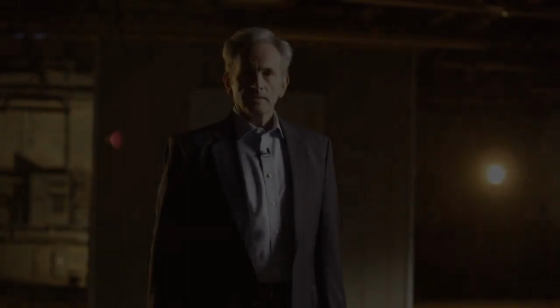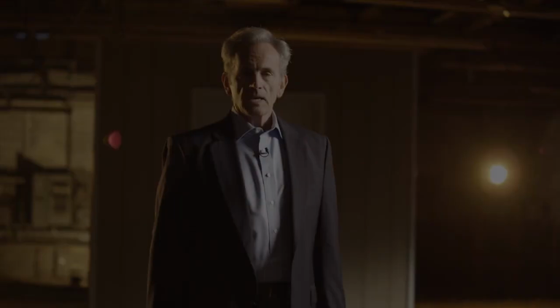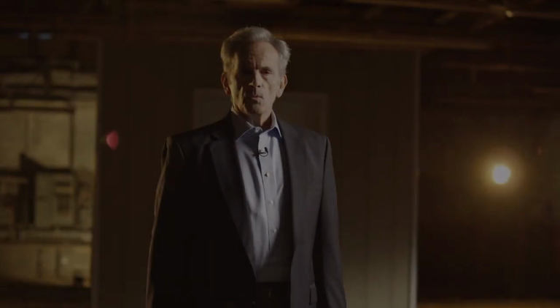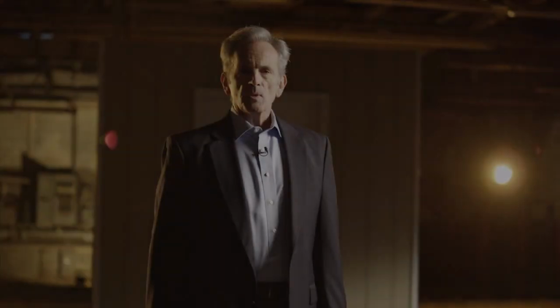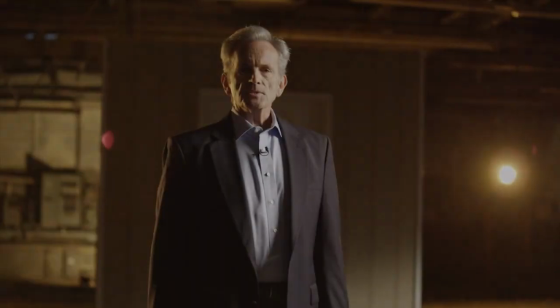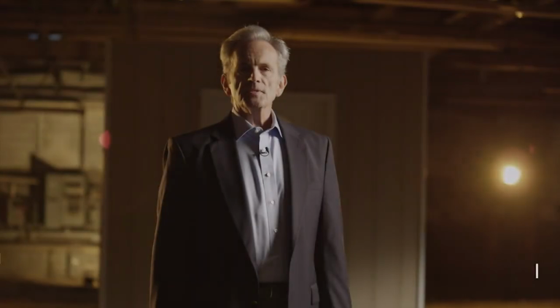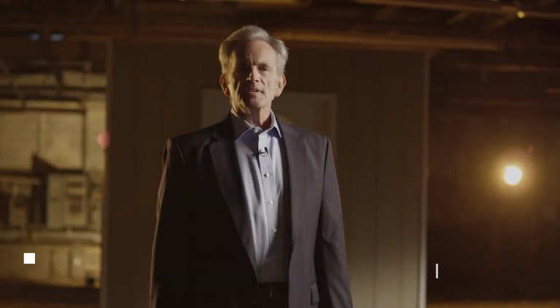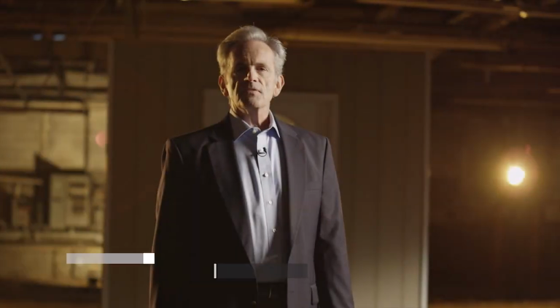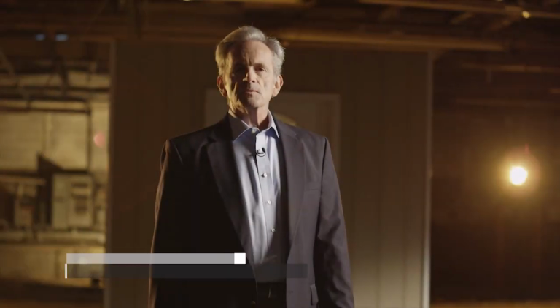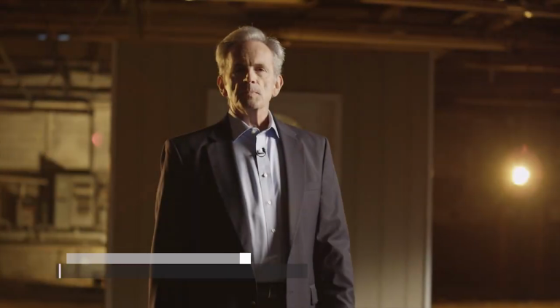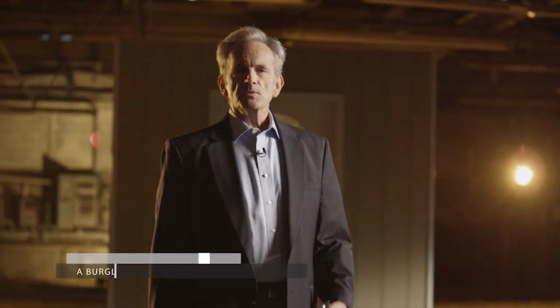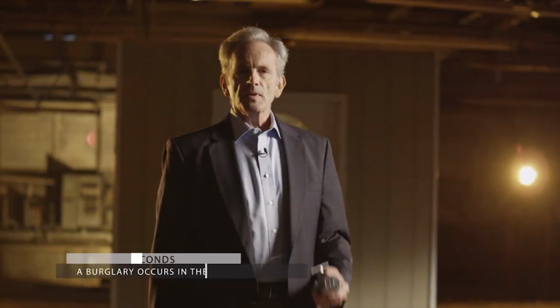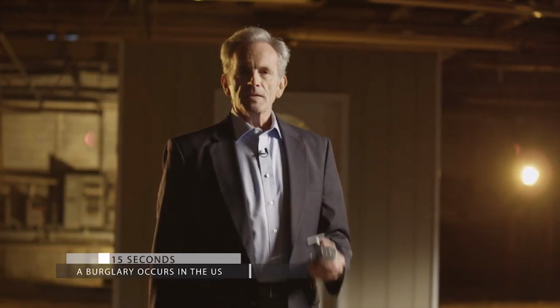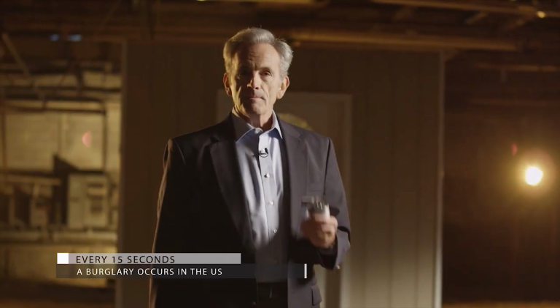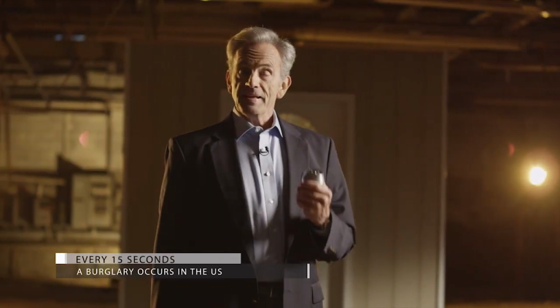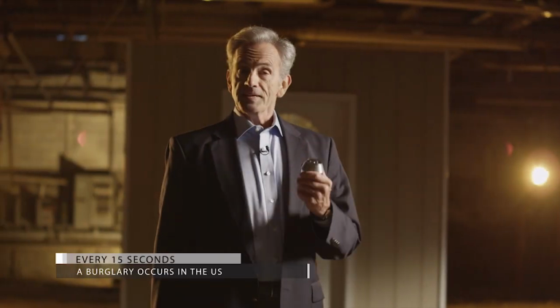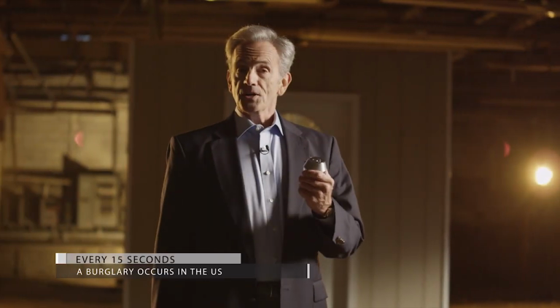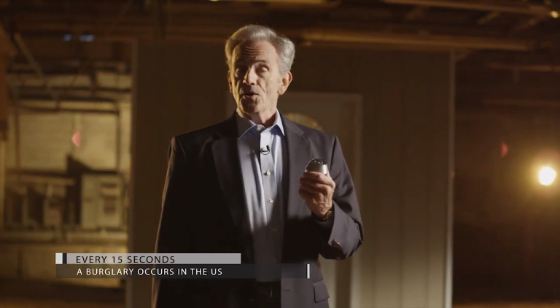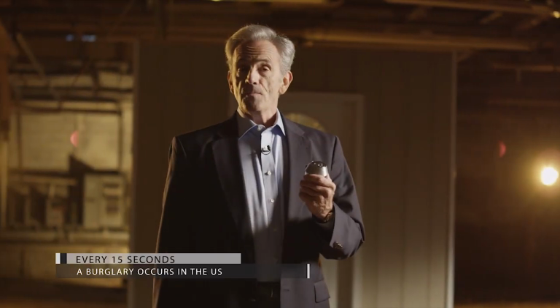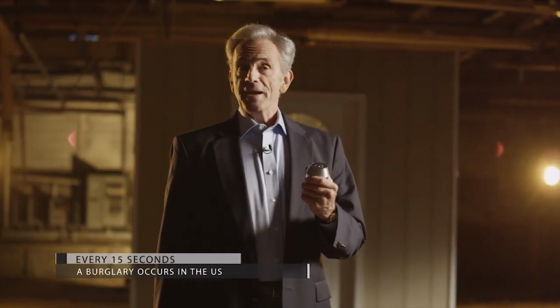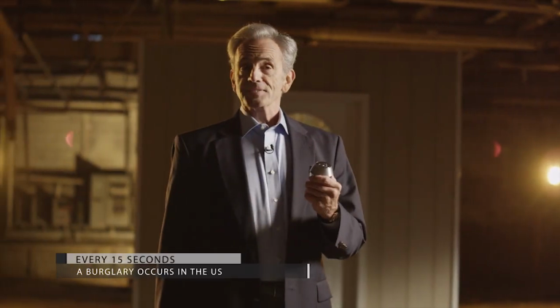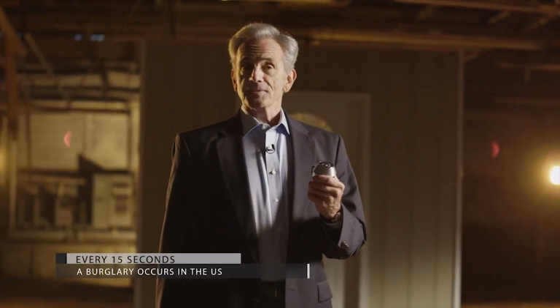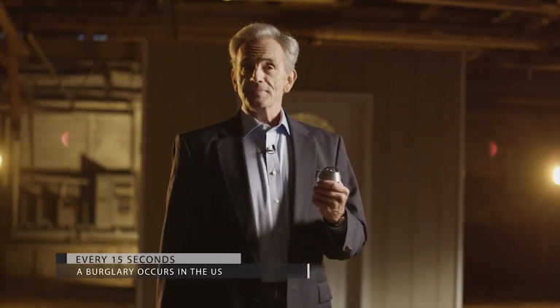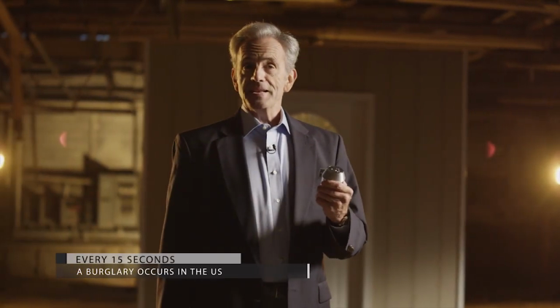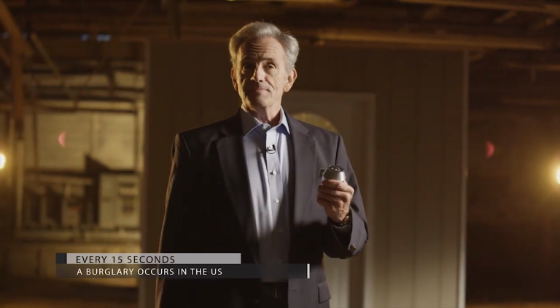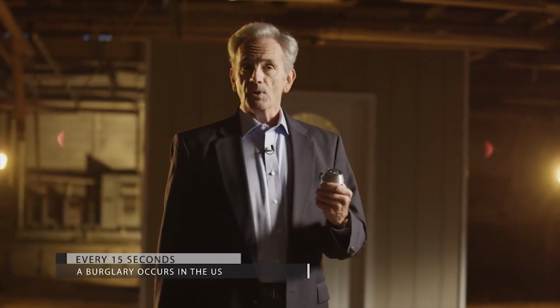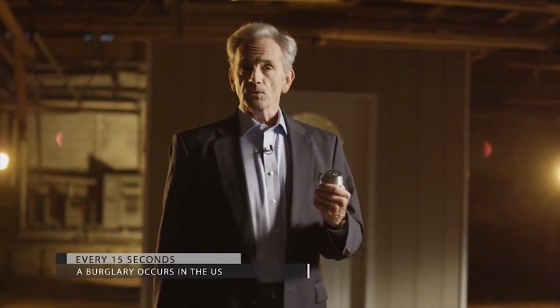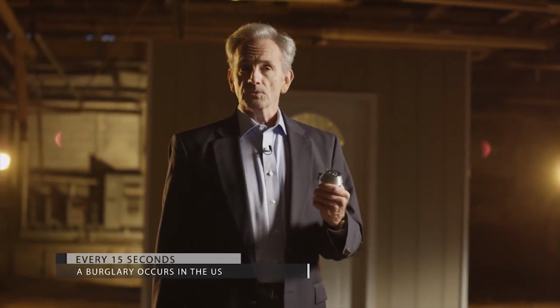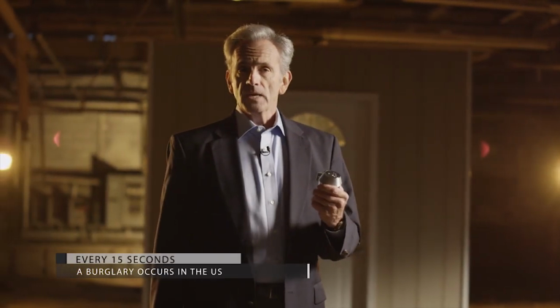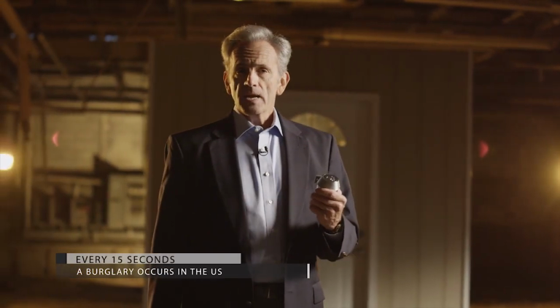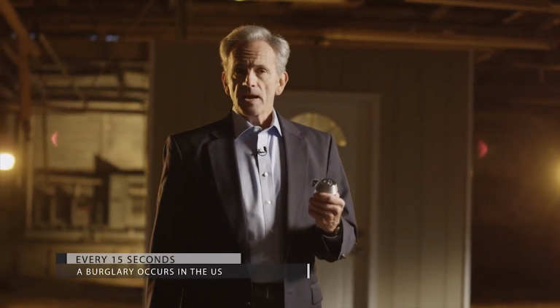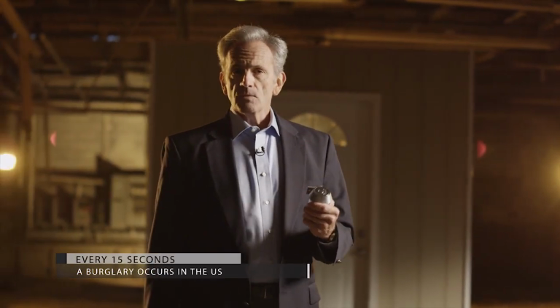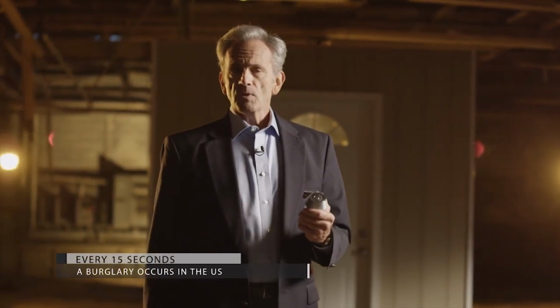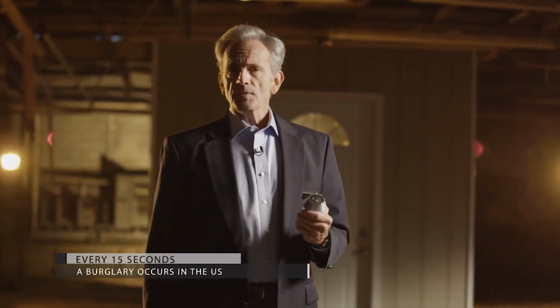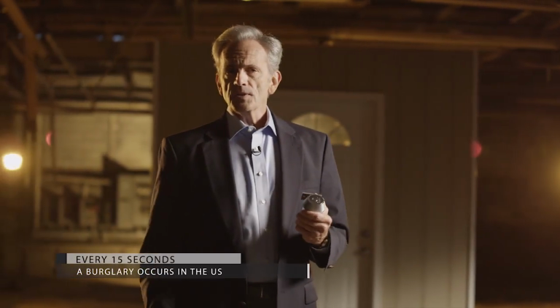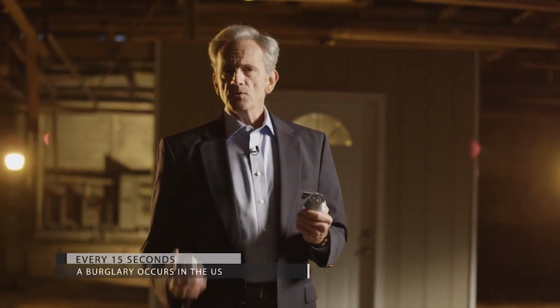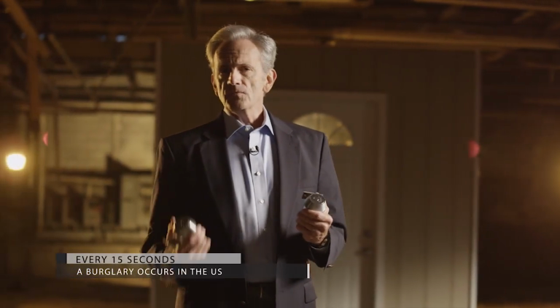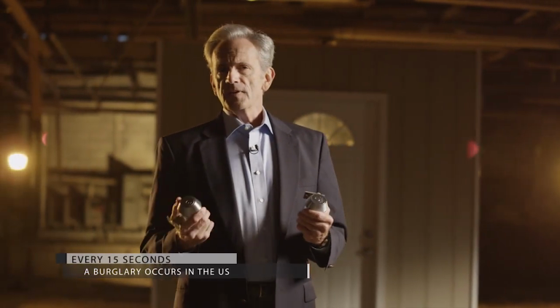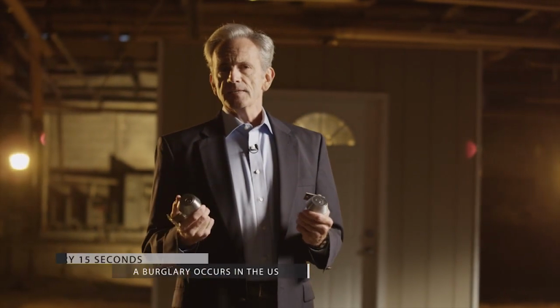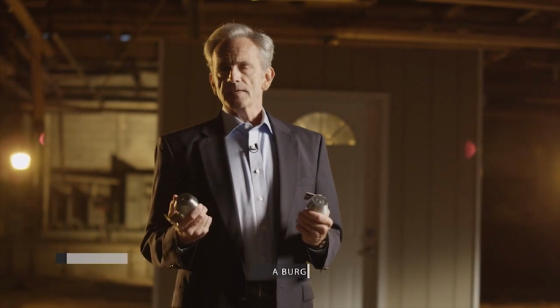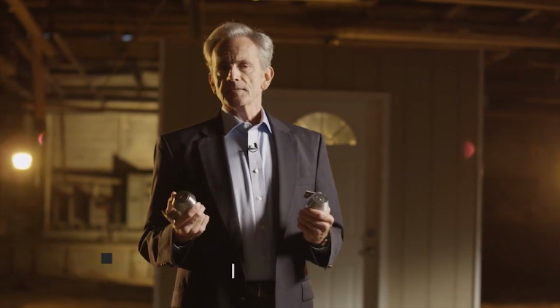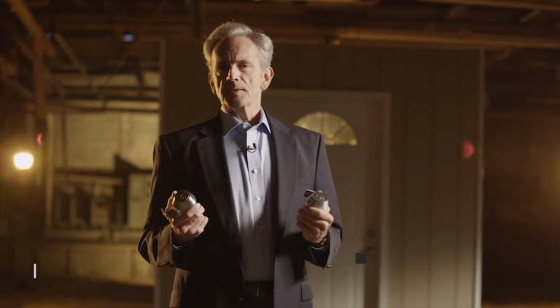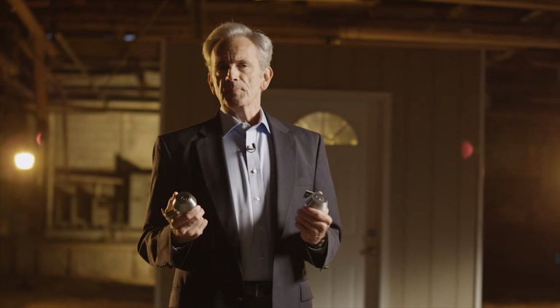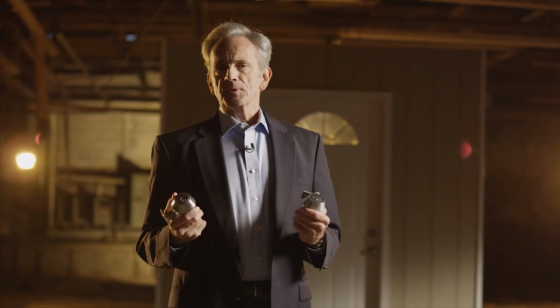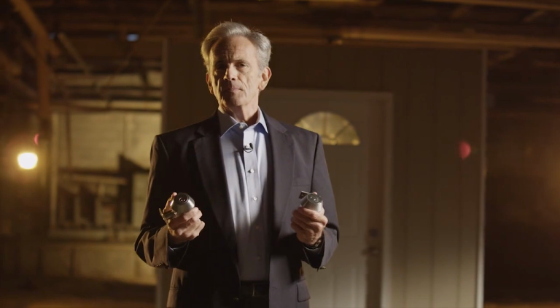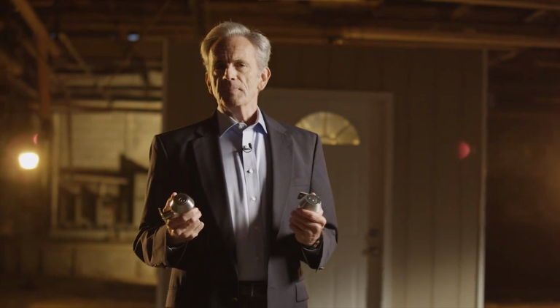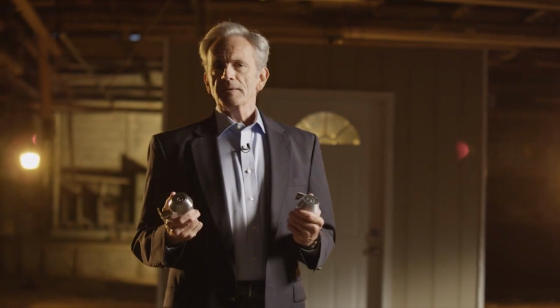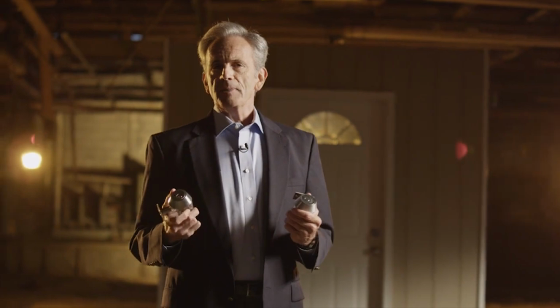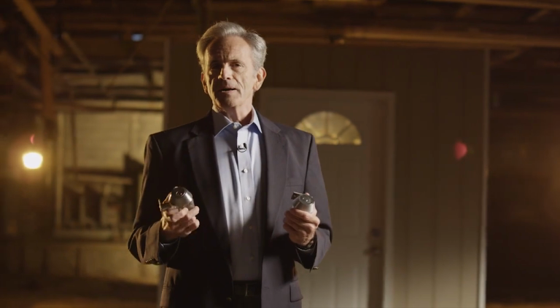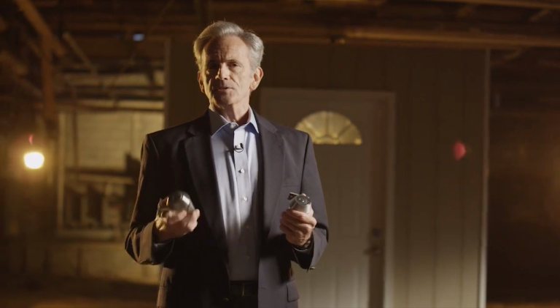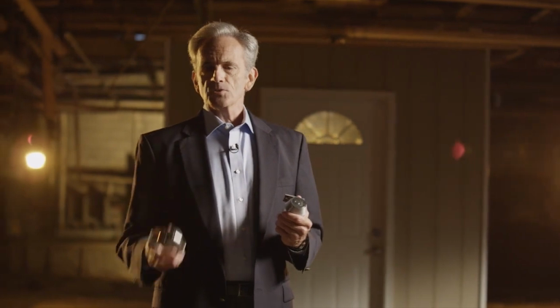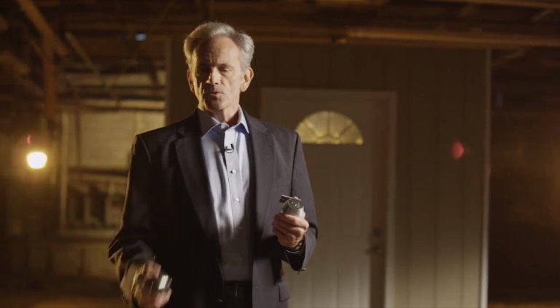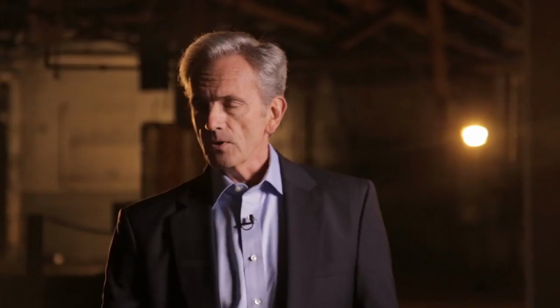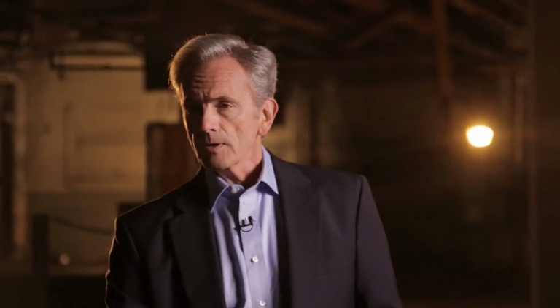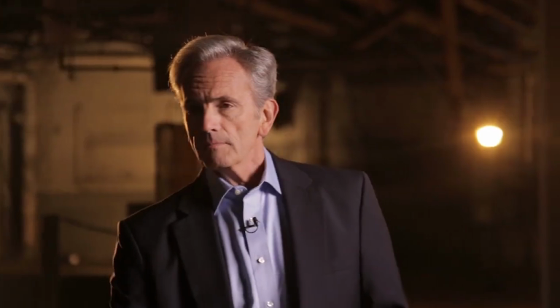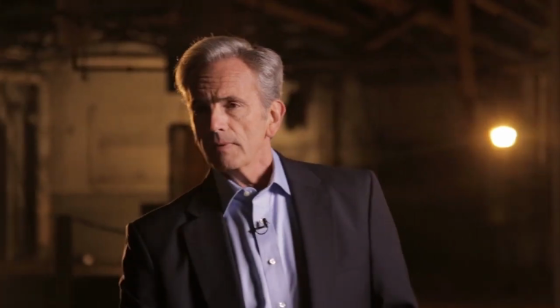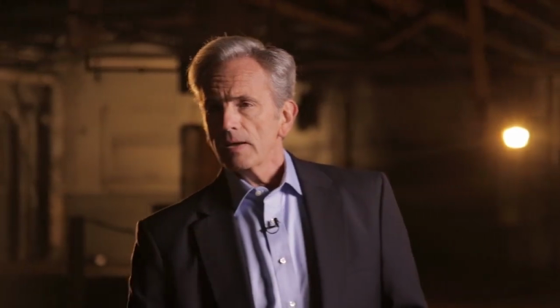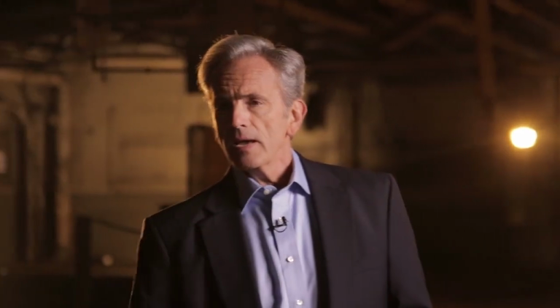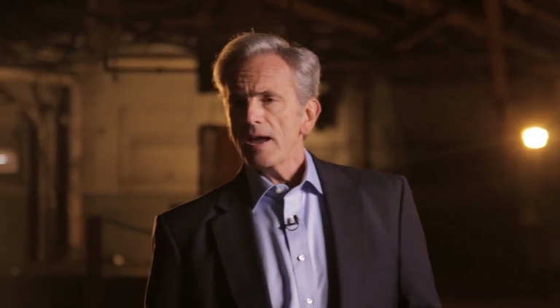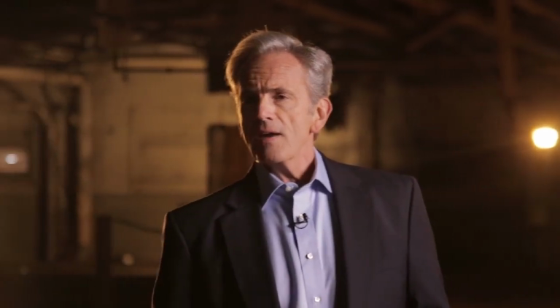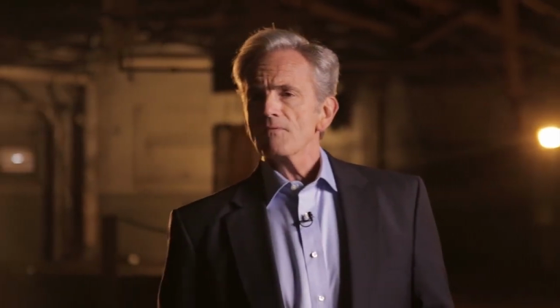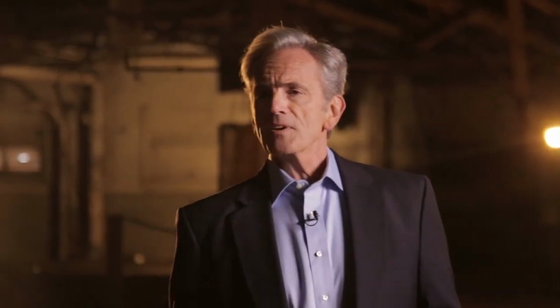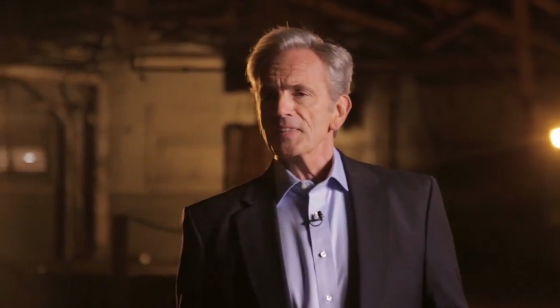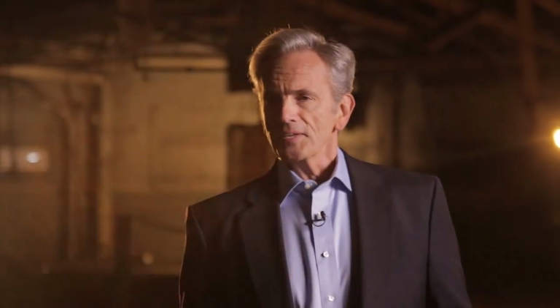What's the difference between a Medeco Maxim Deadbolt and one that you'd find at a typical big box store? Everything.